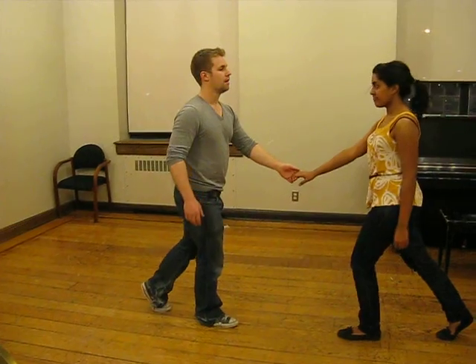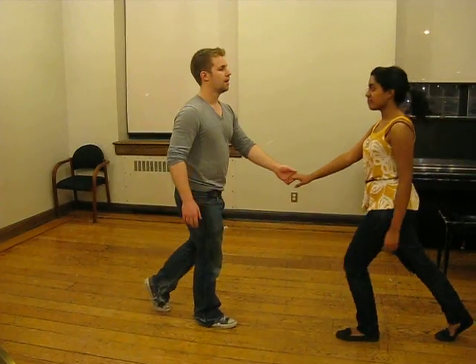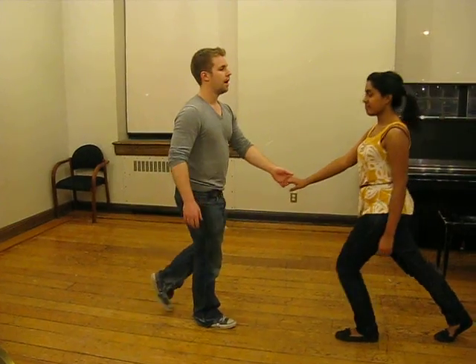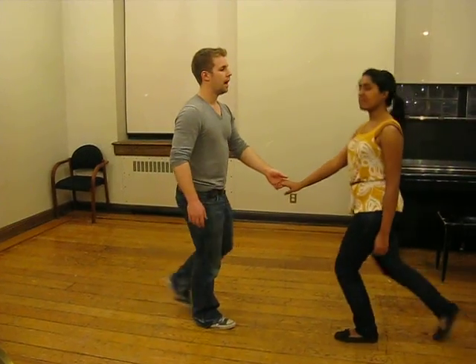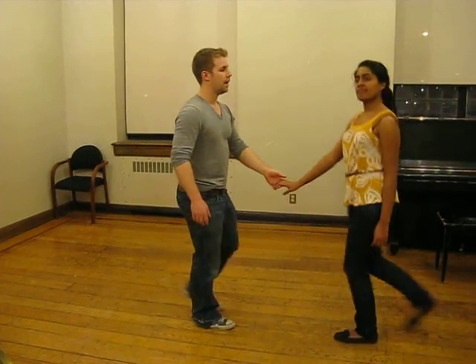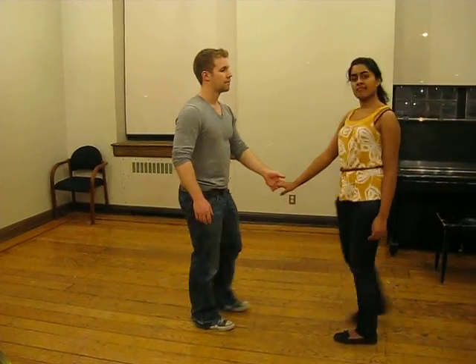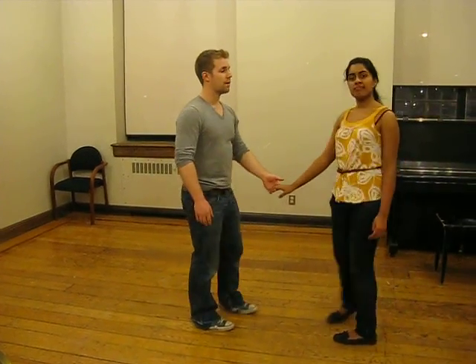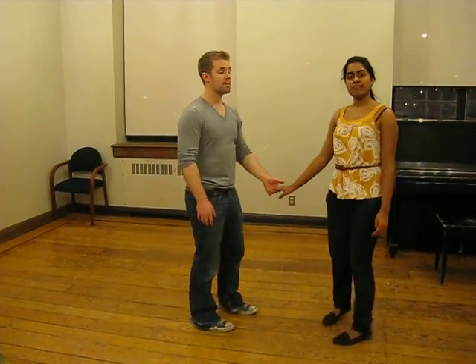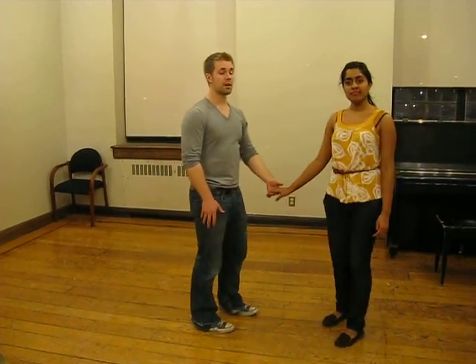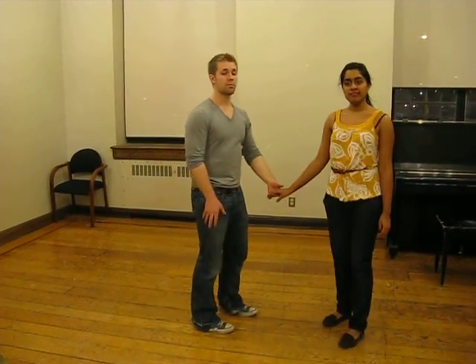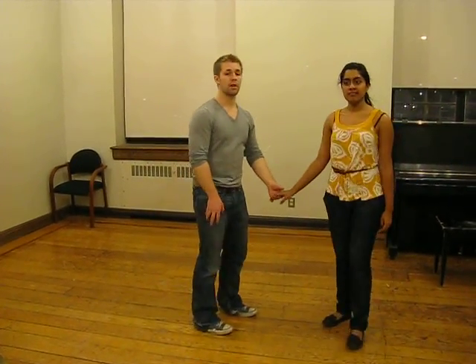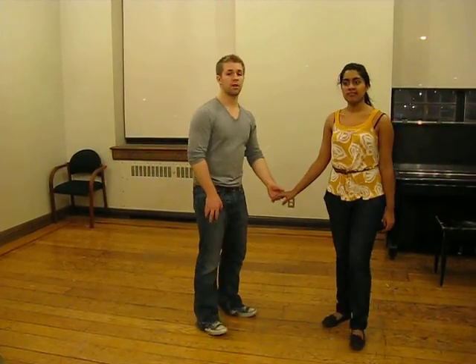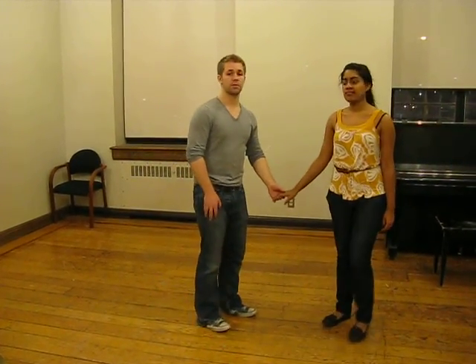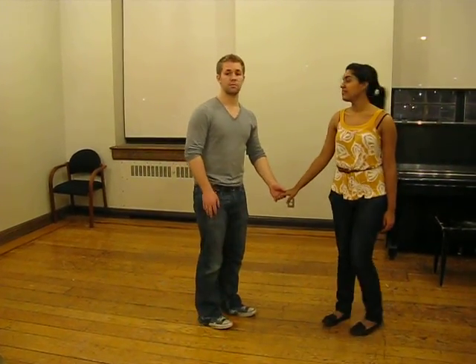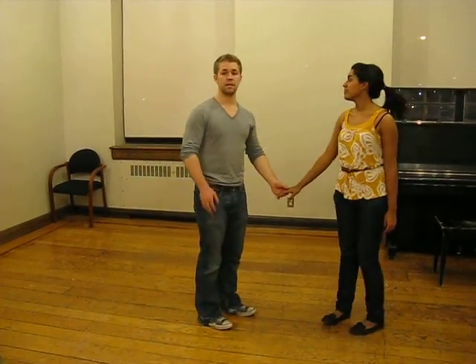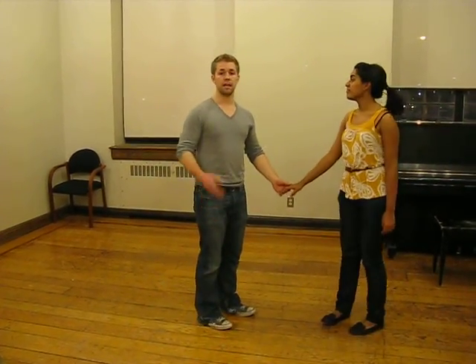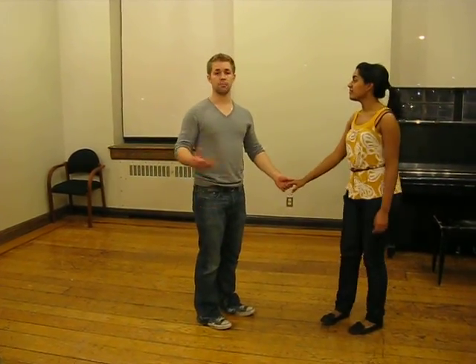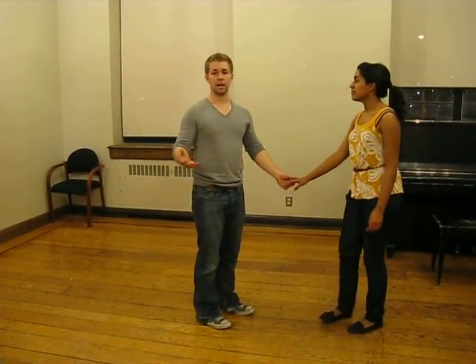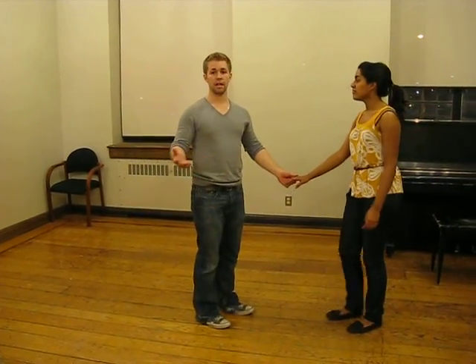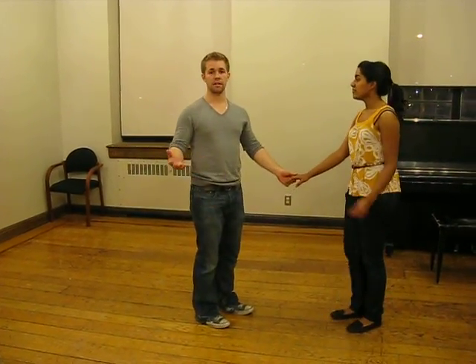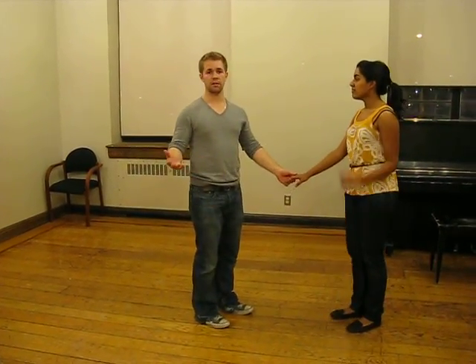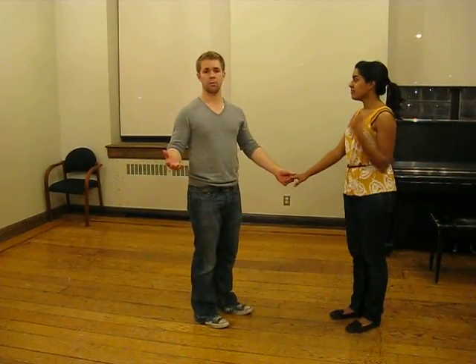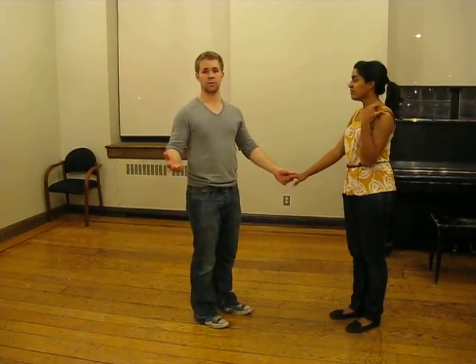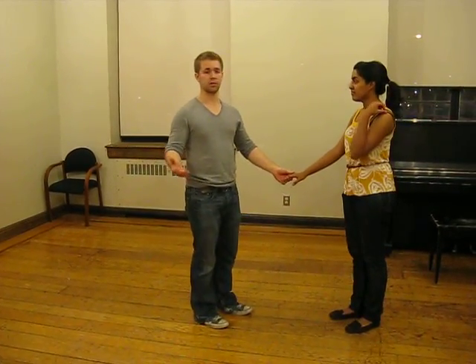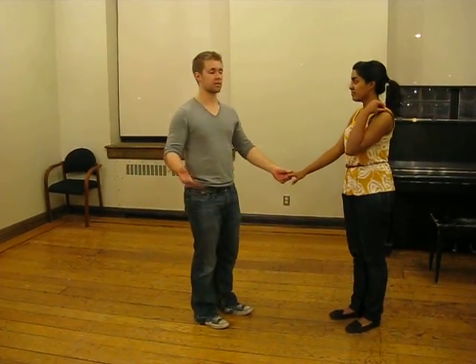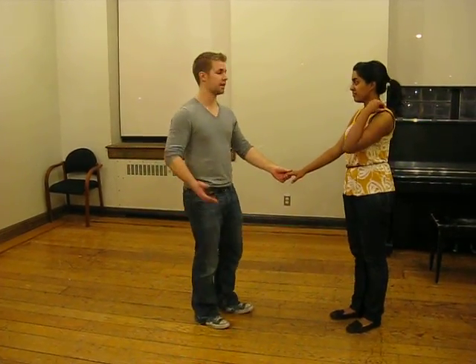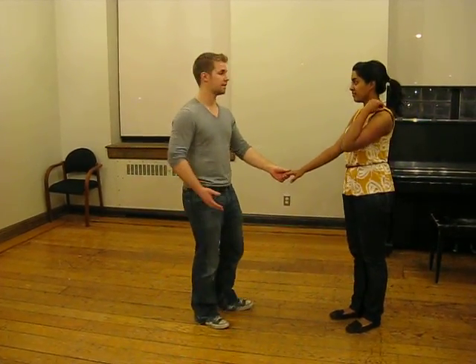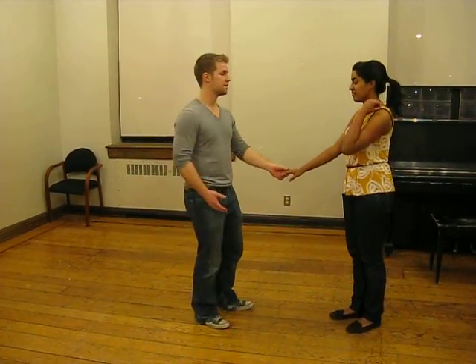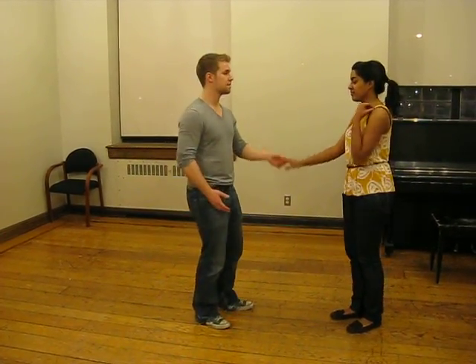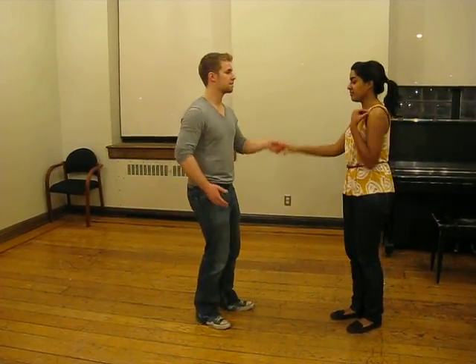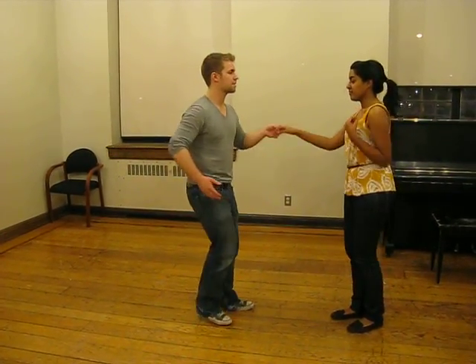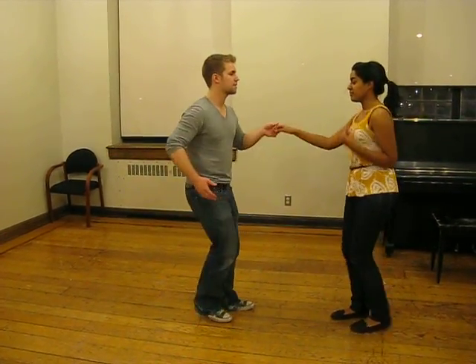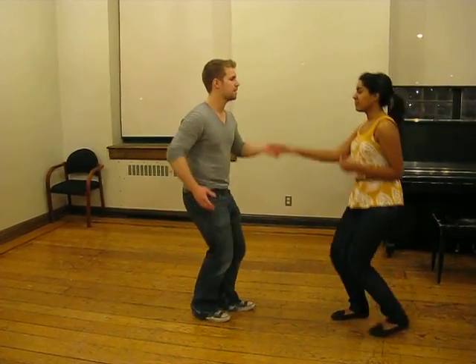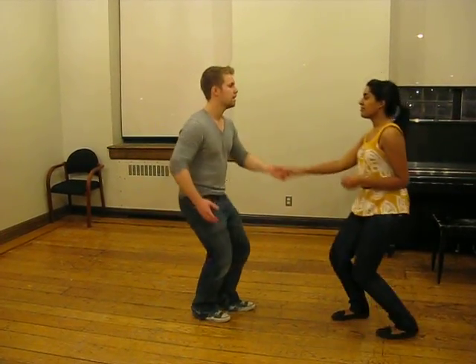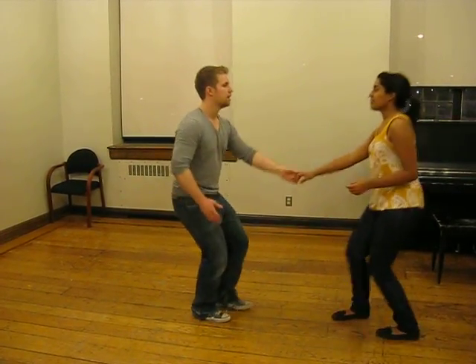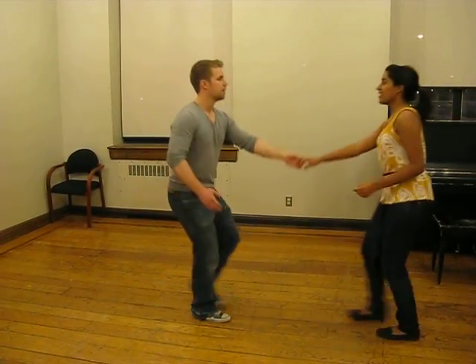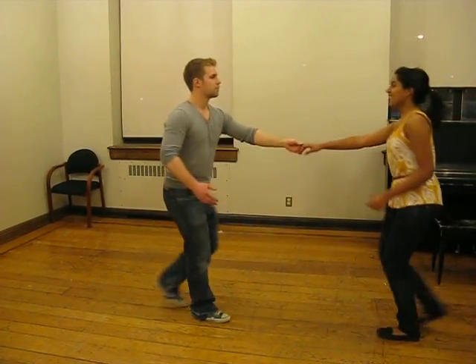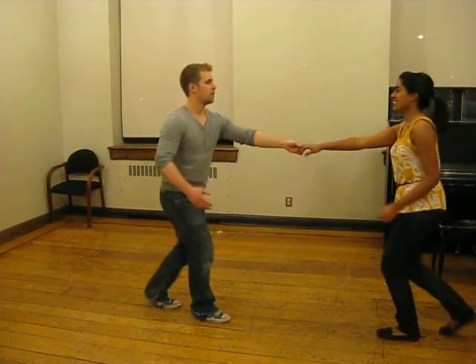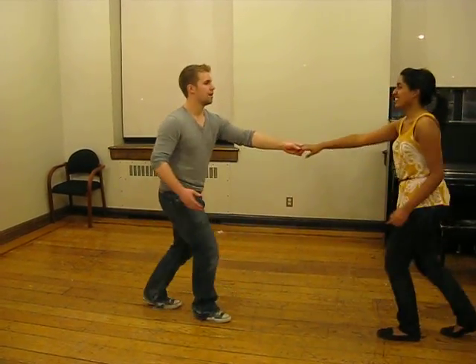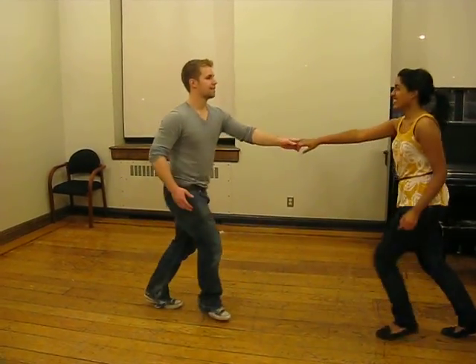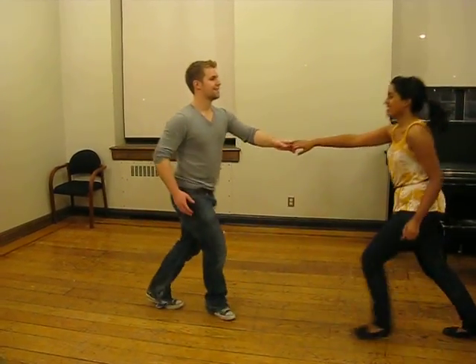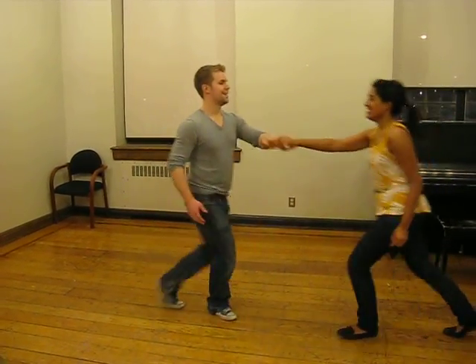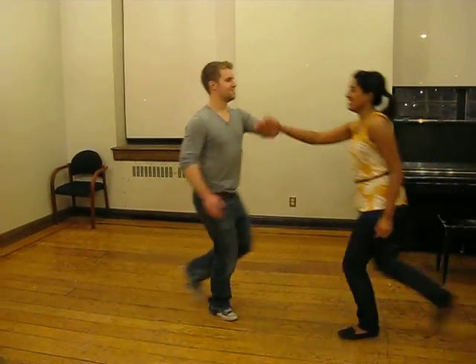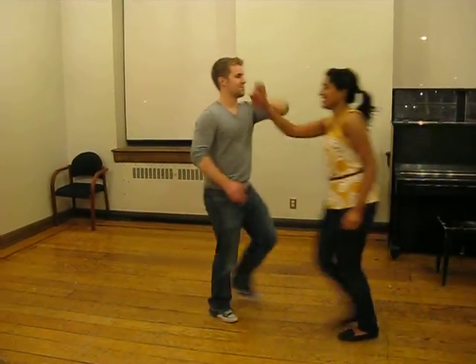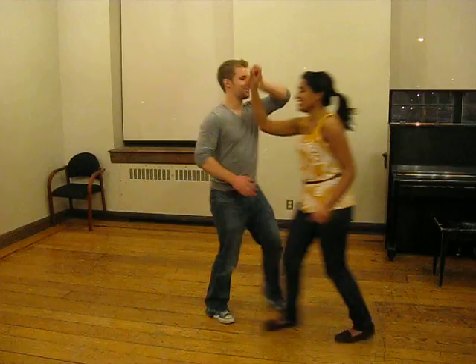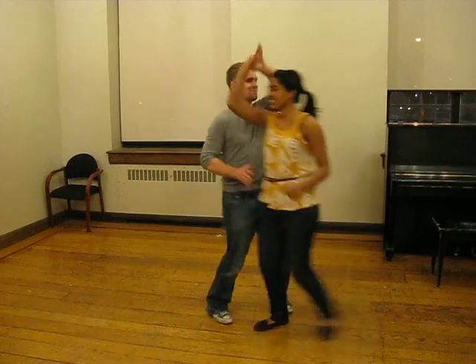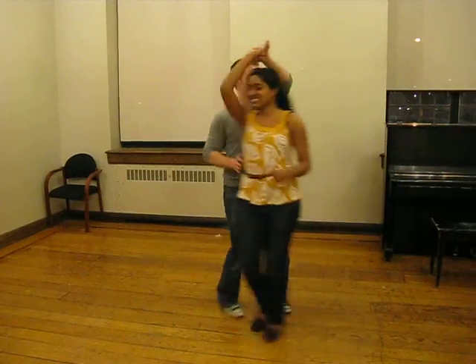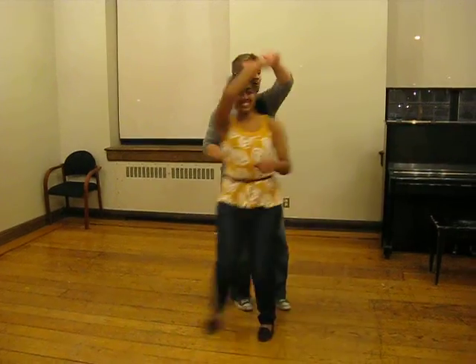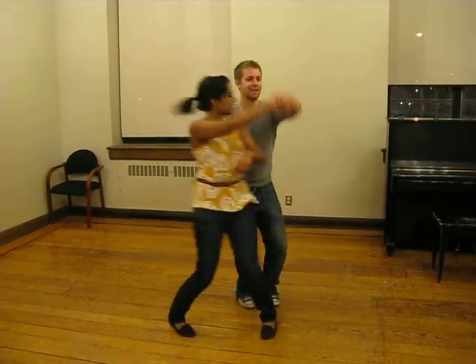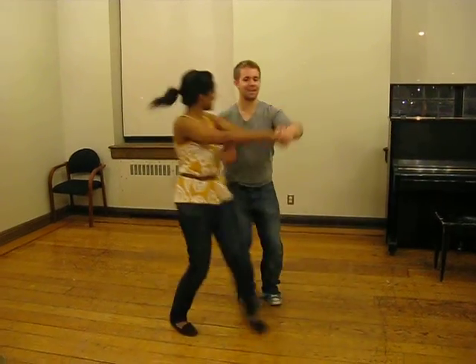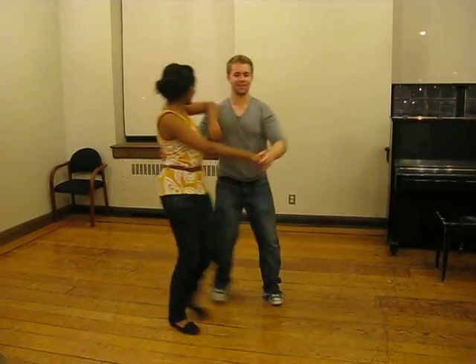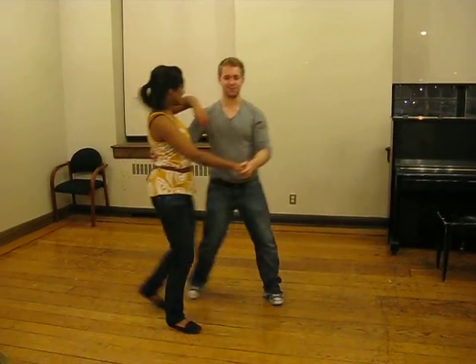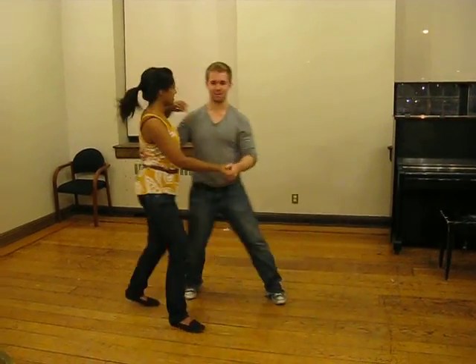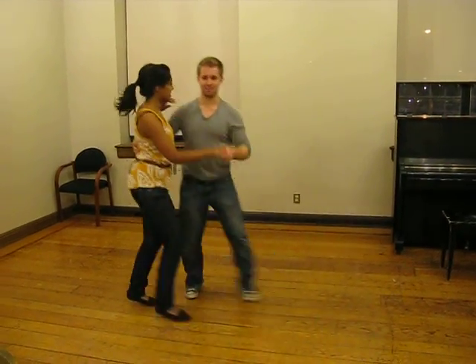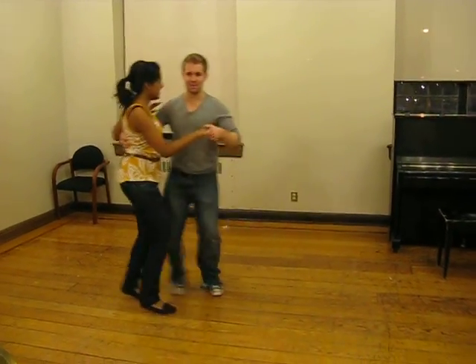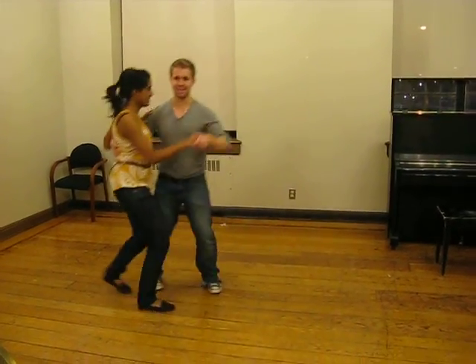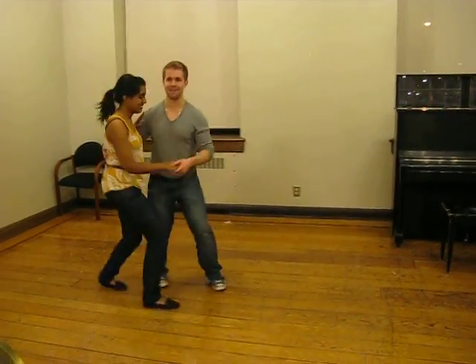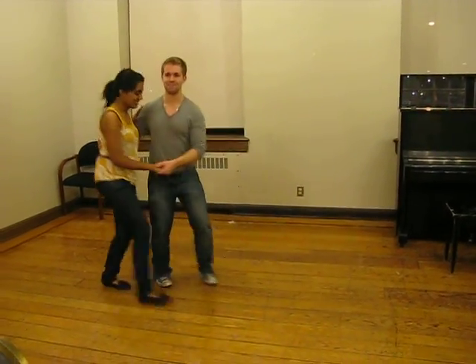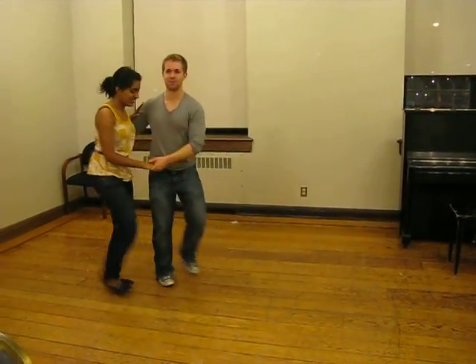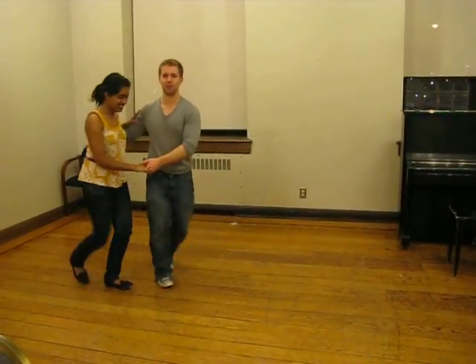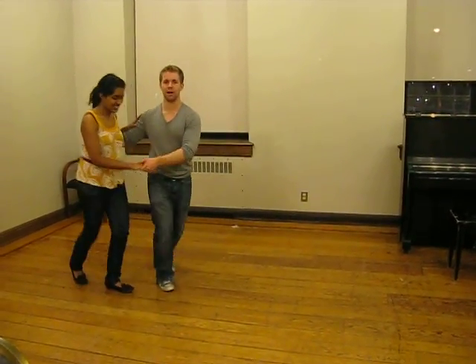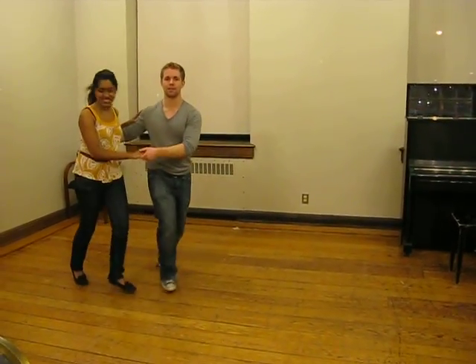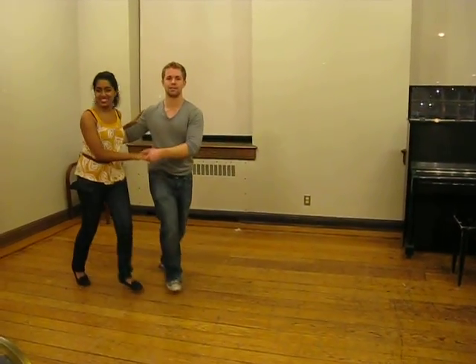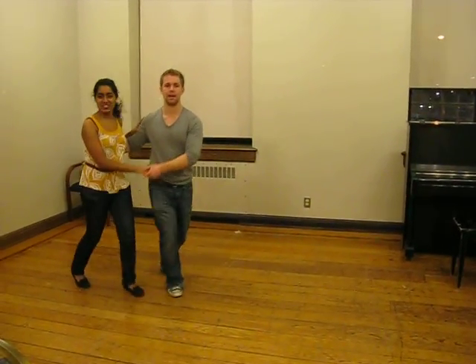From there we also did a bring-in today, which will look like this: rock step, triple, triple step, rock step.